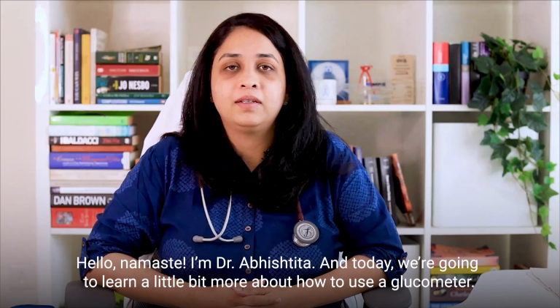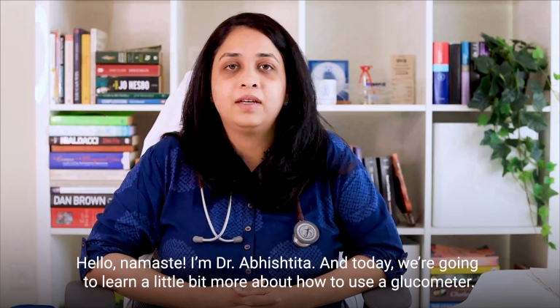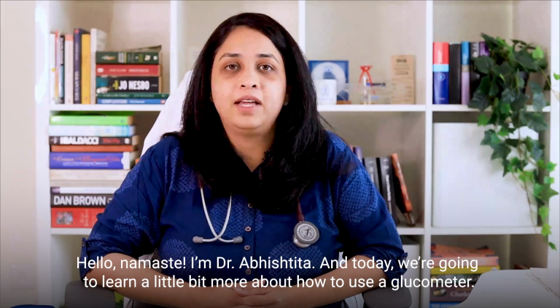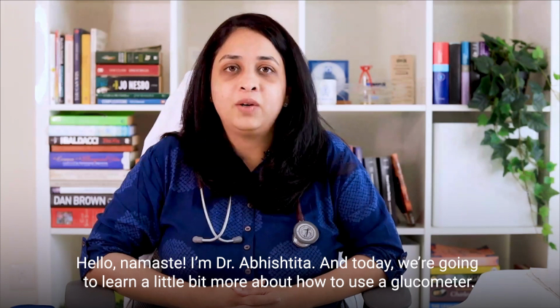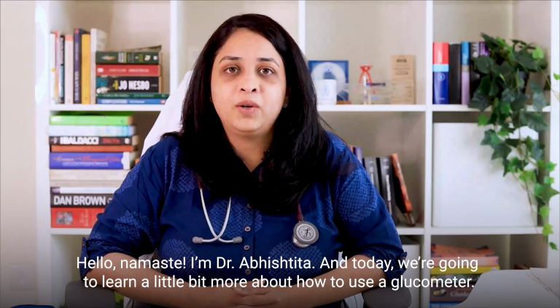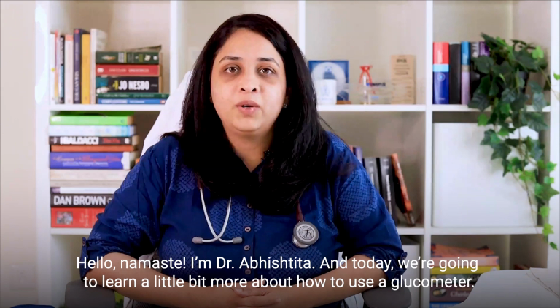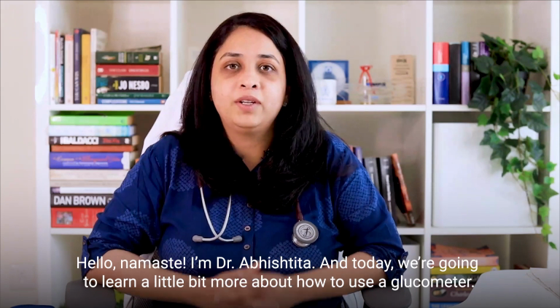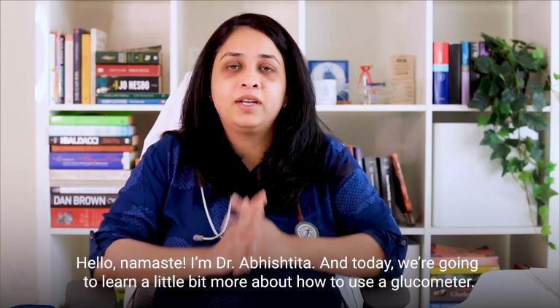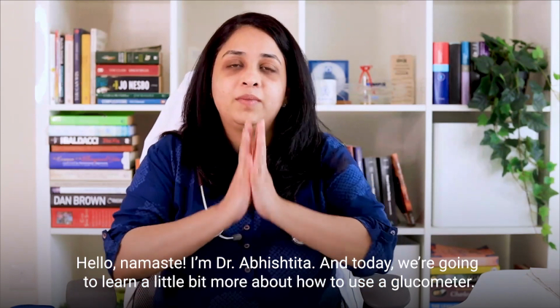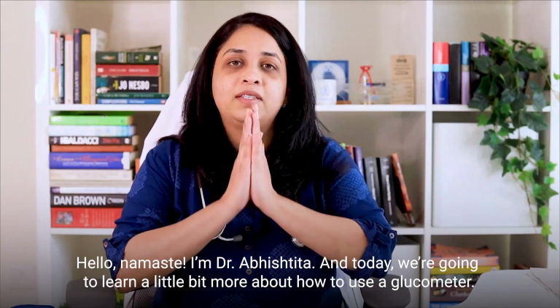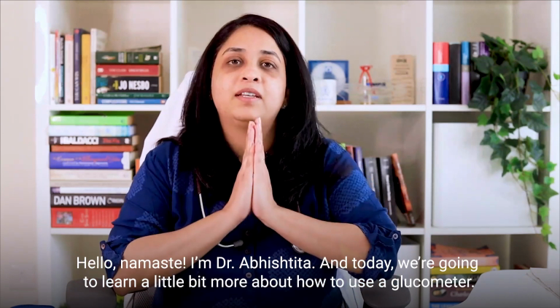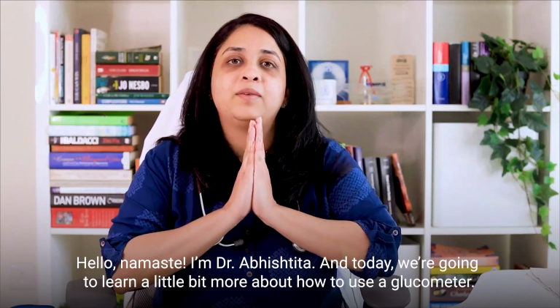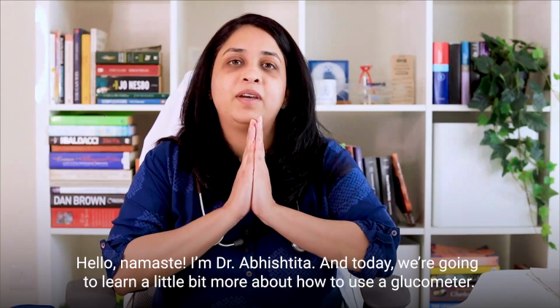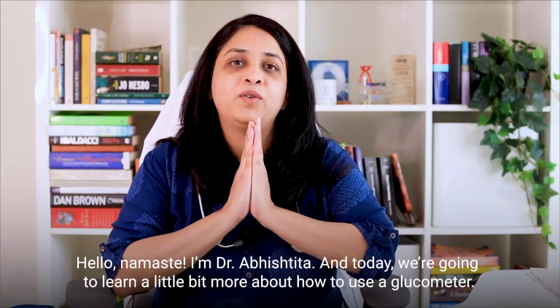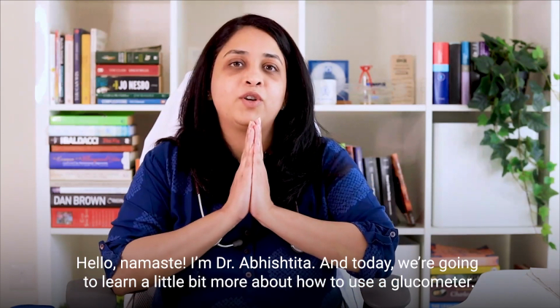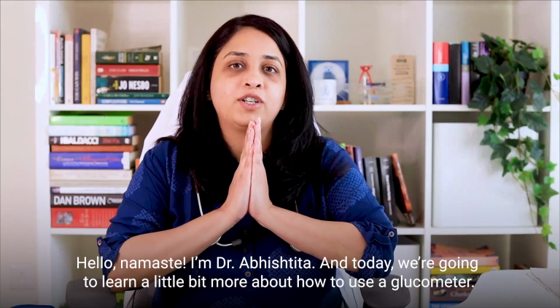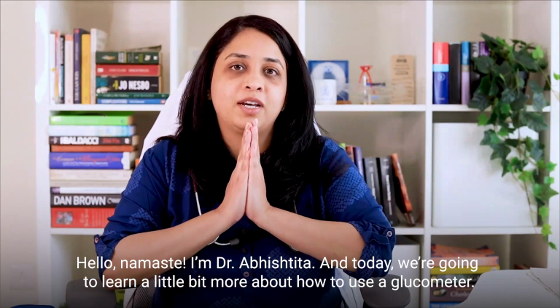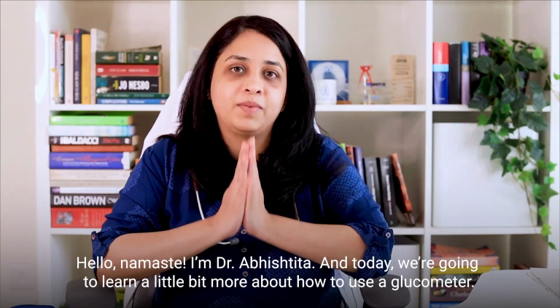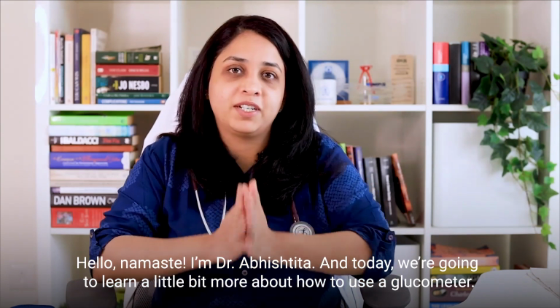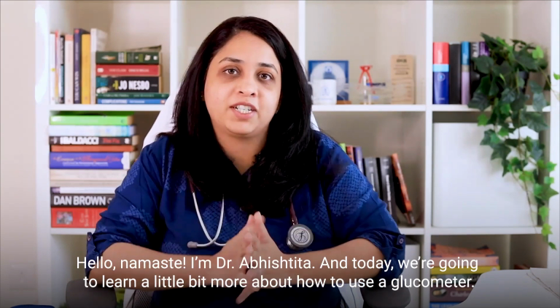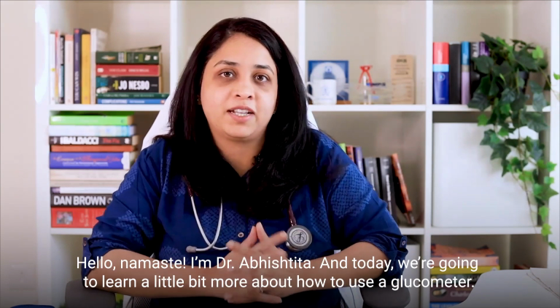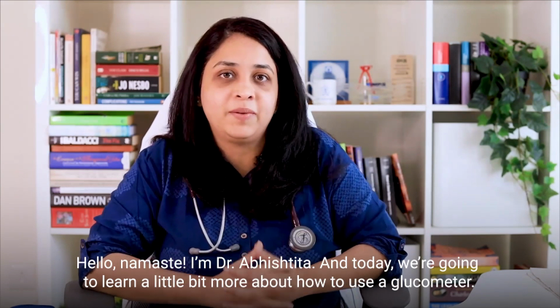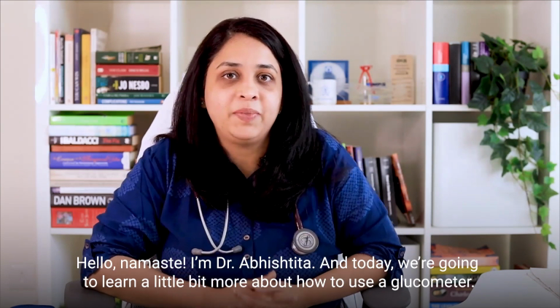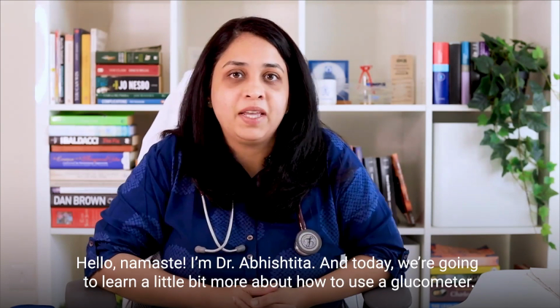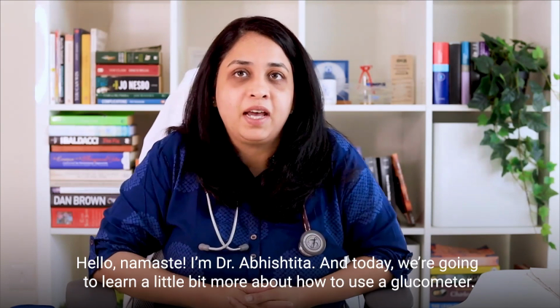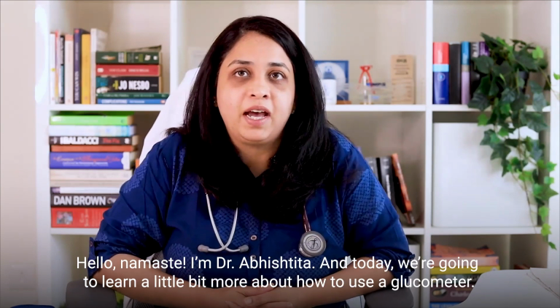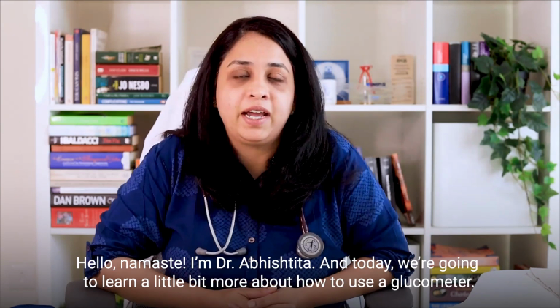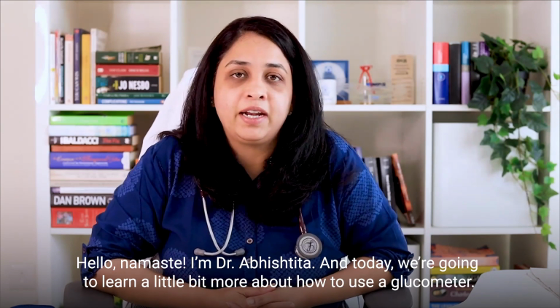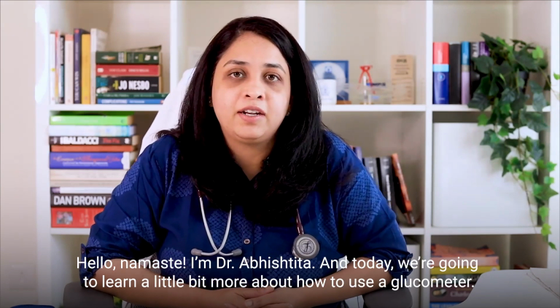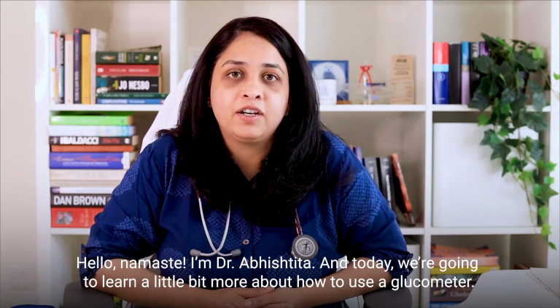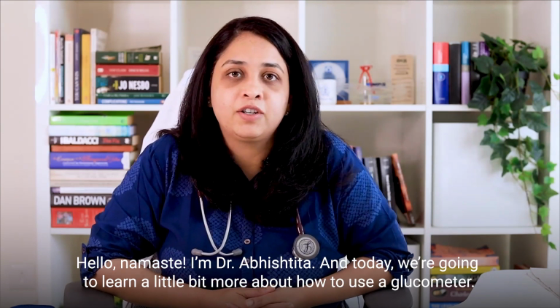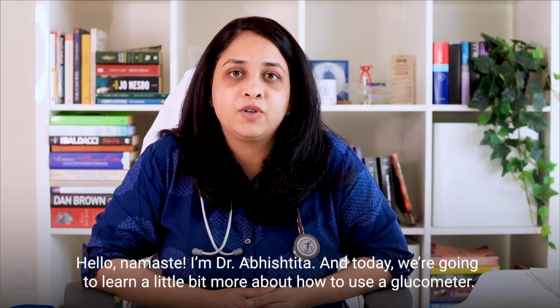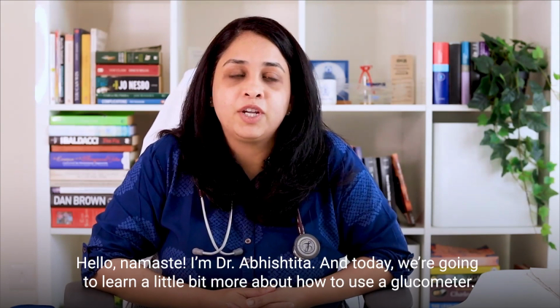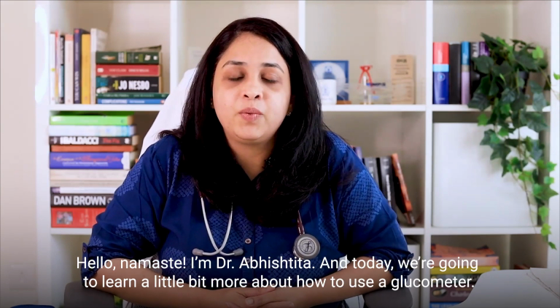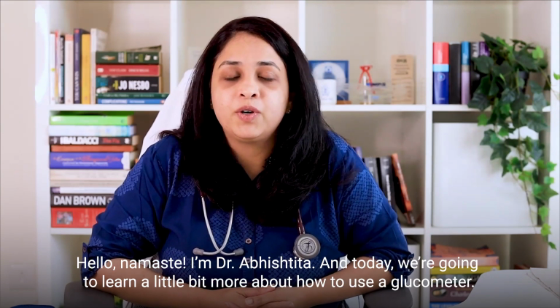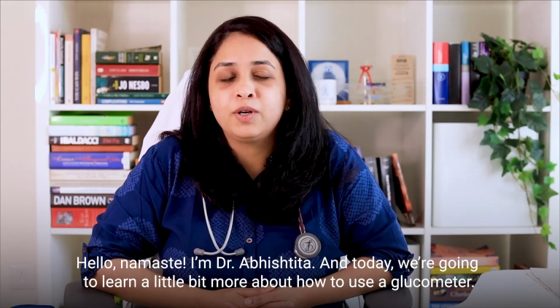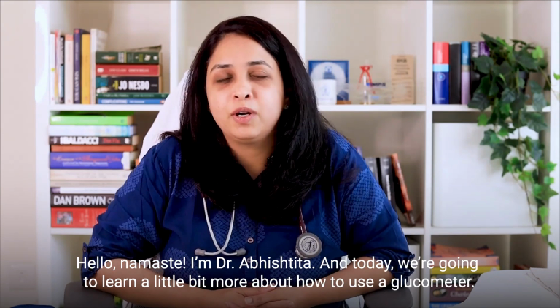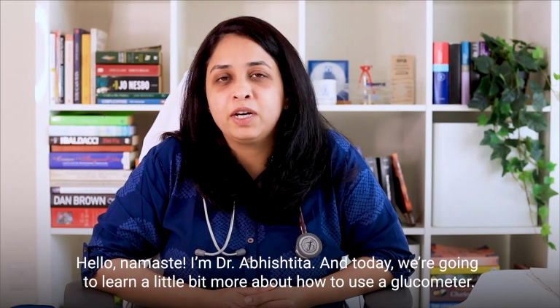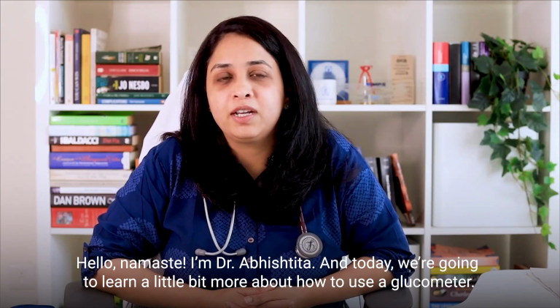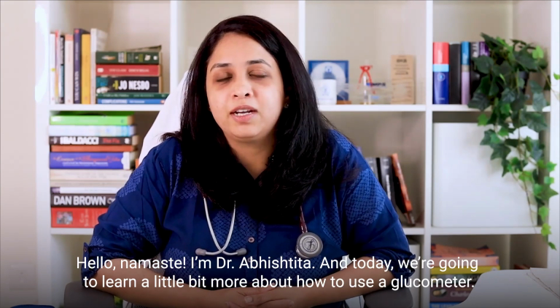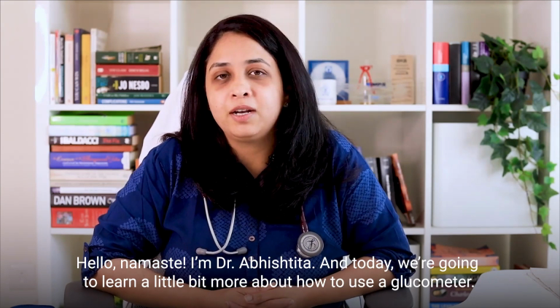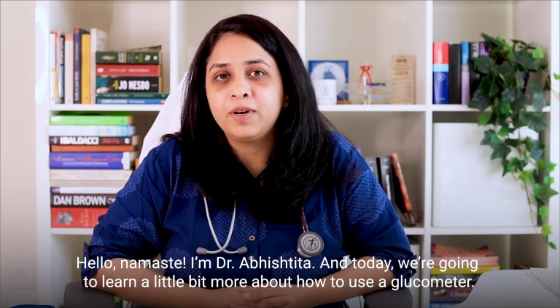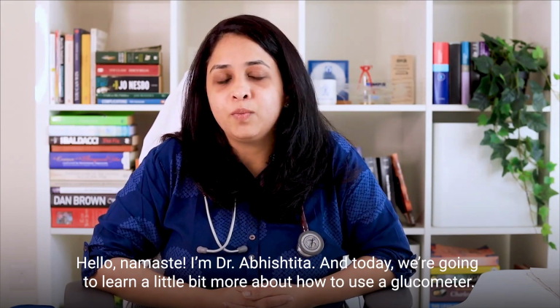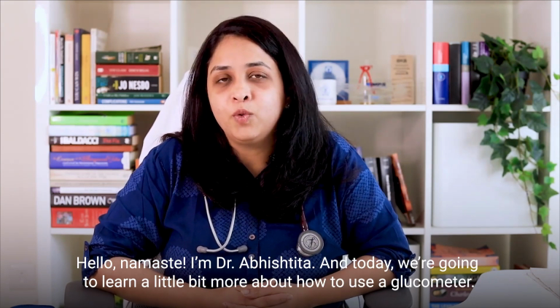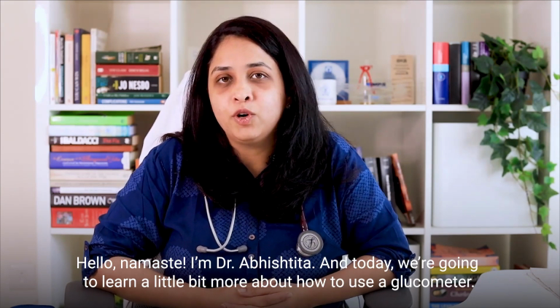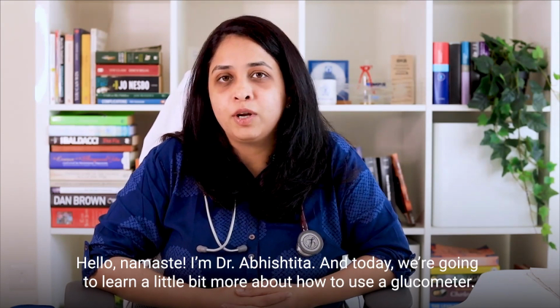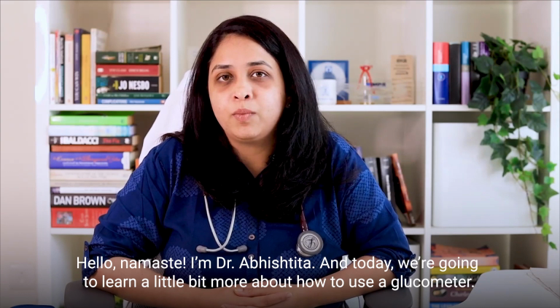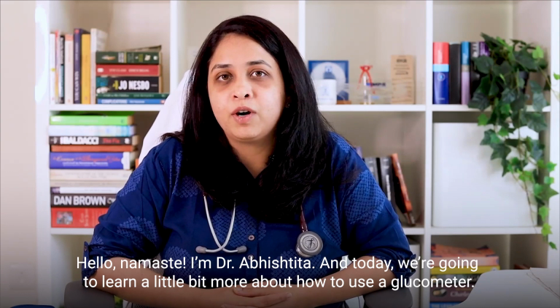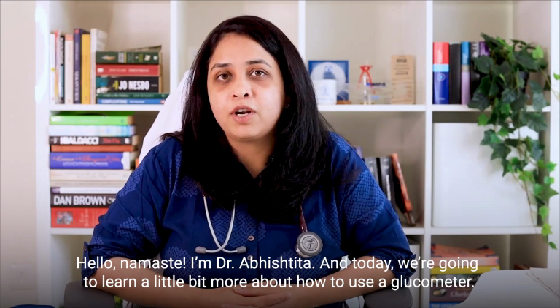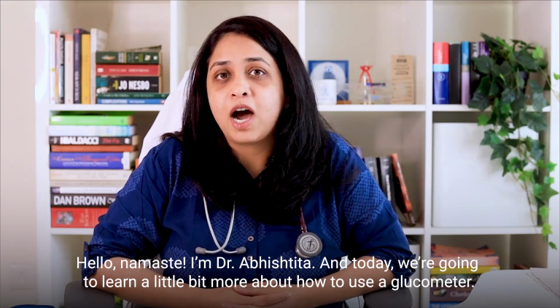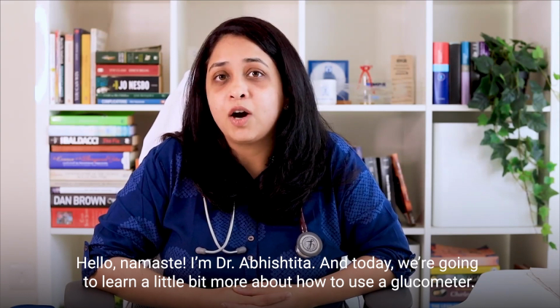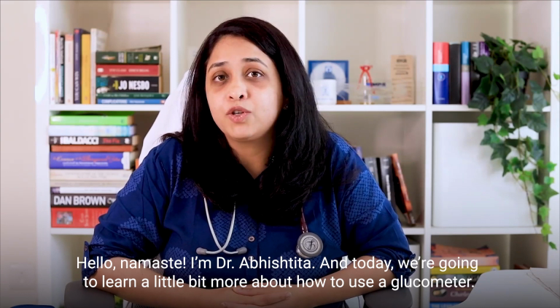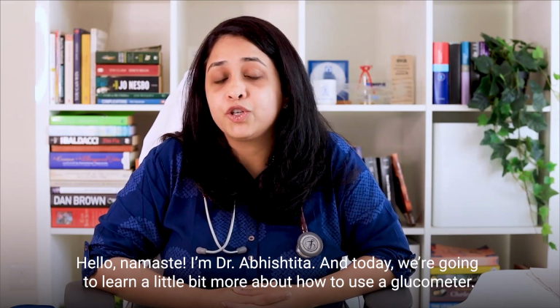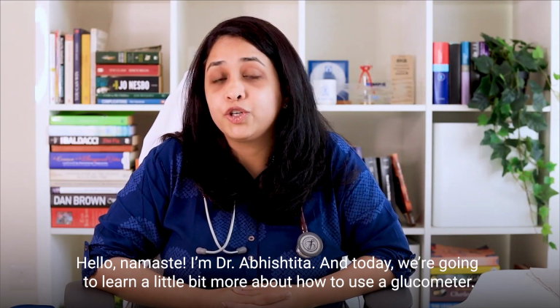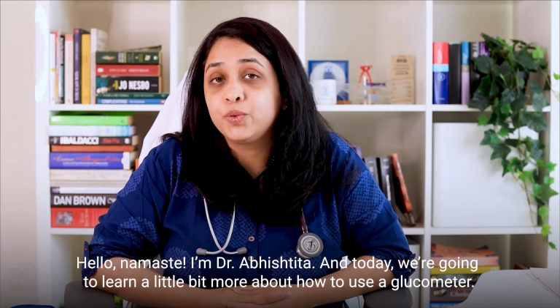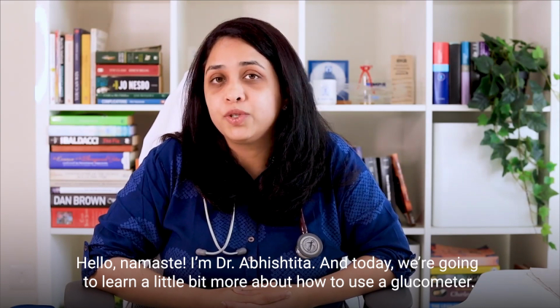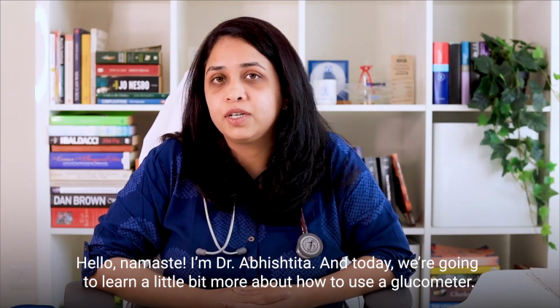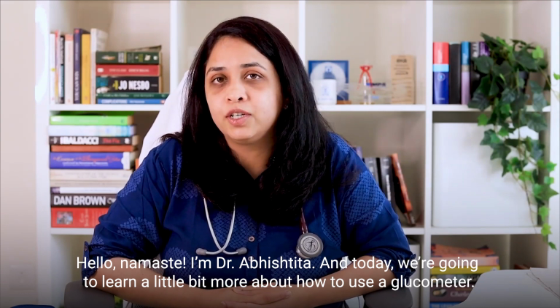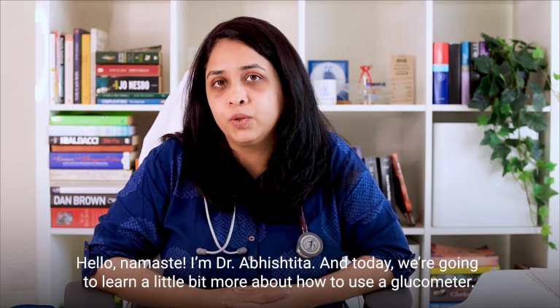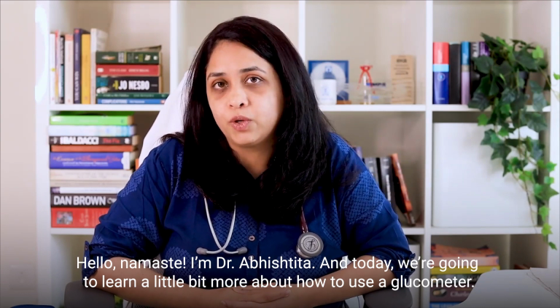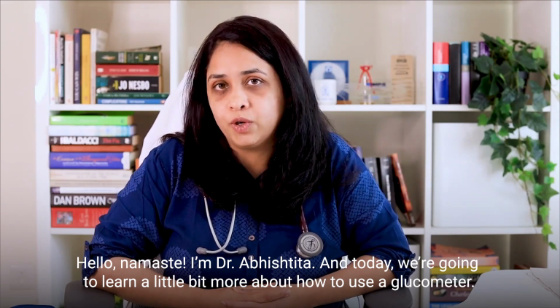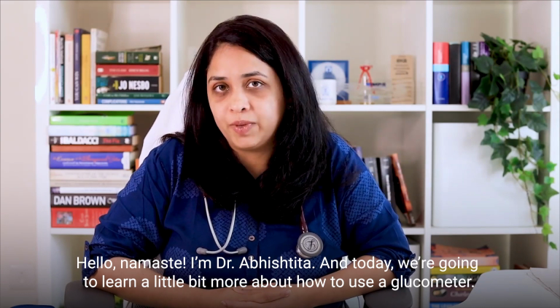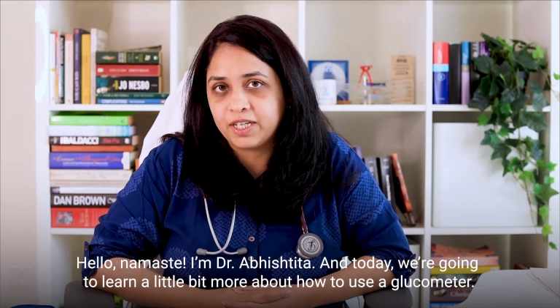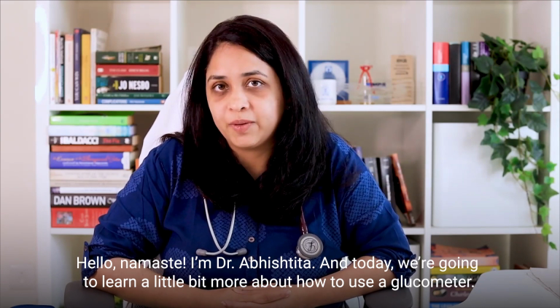Hello, Namaste. I am Dr. Abishita and today we're going to learn a little bit more about how to use a glucometer.